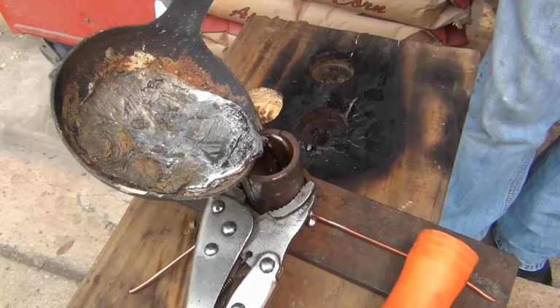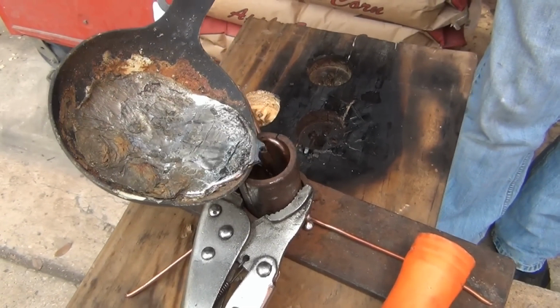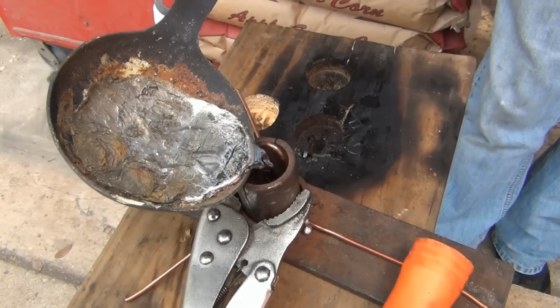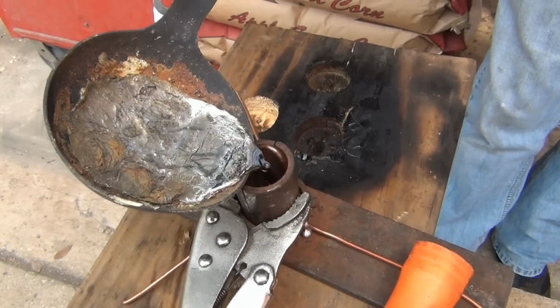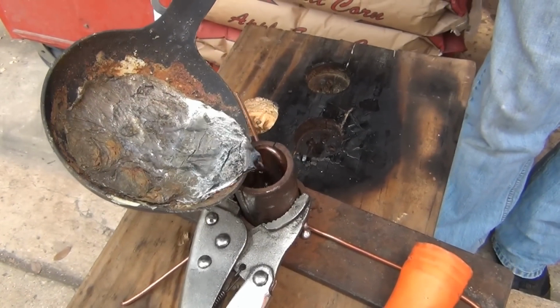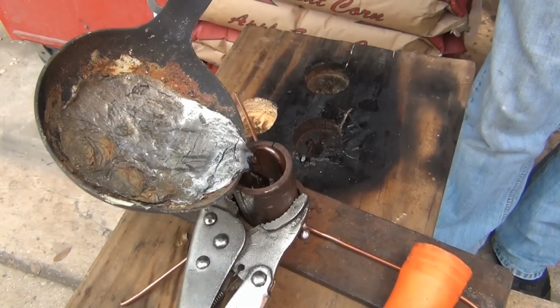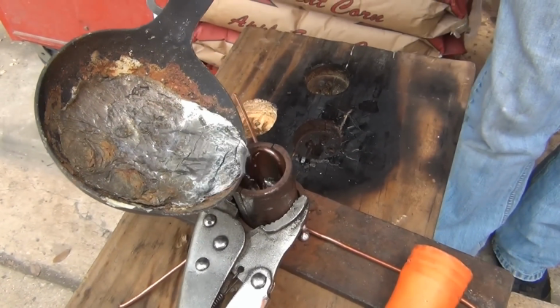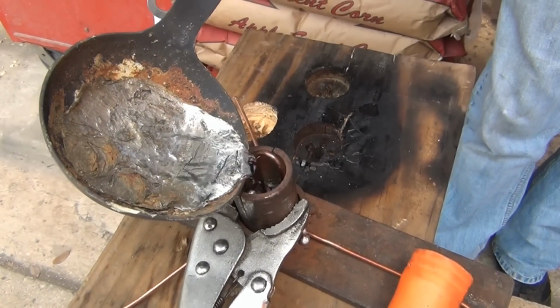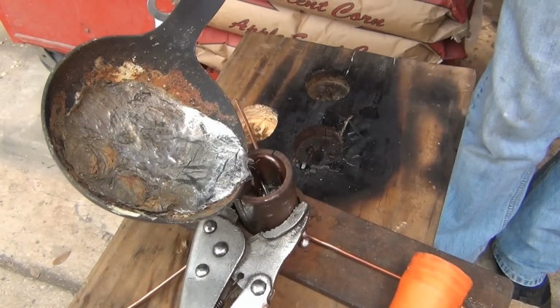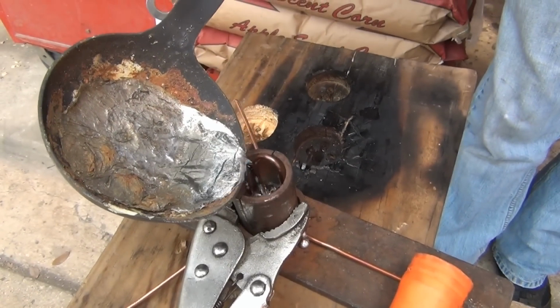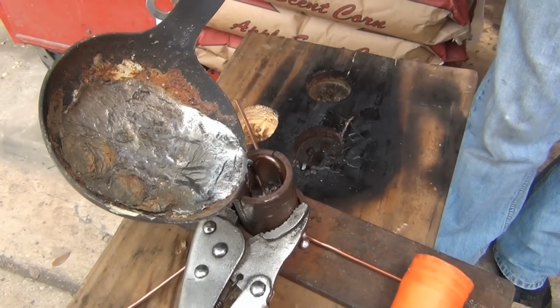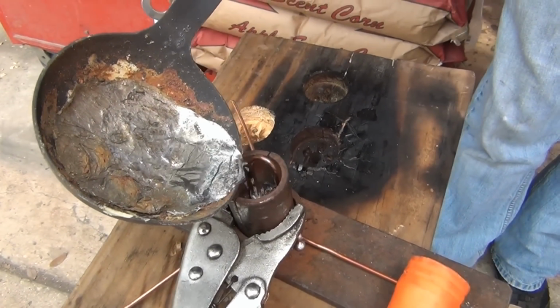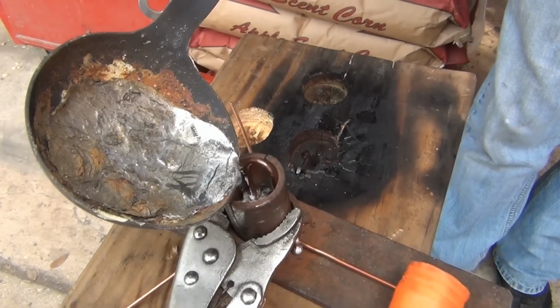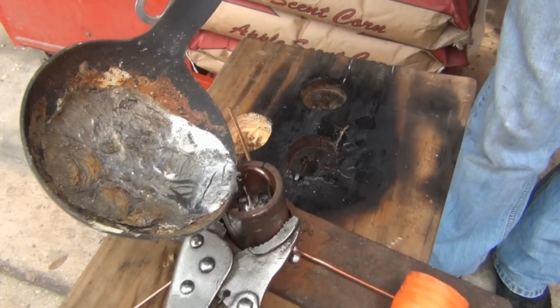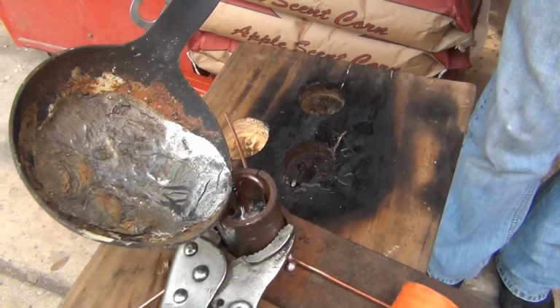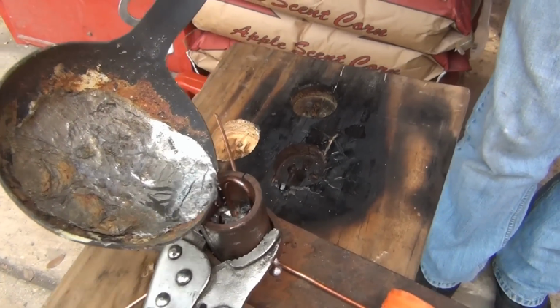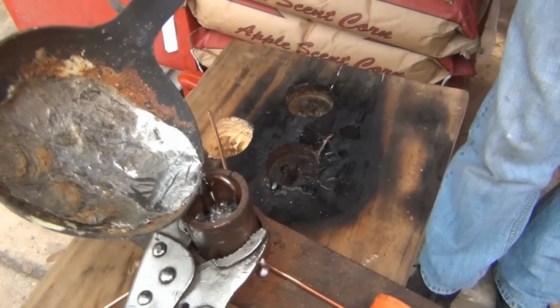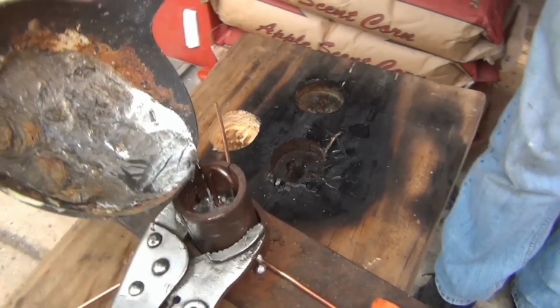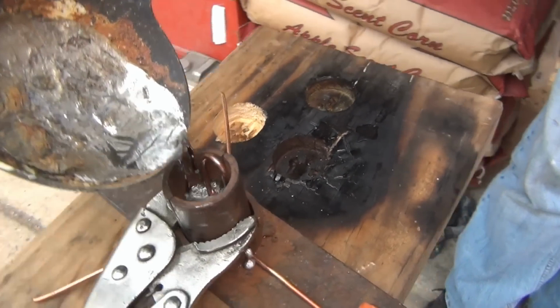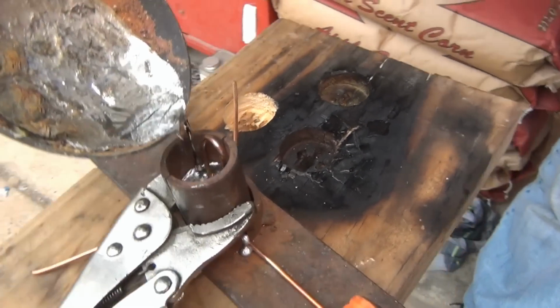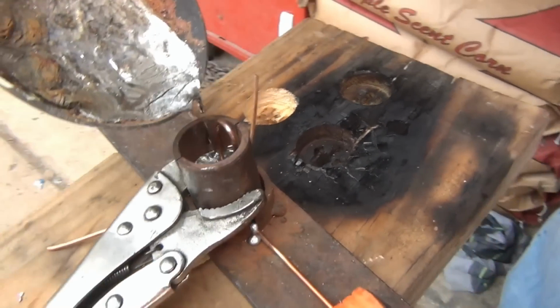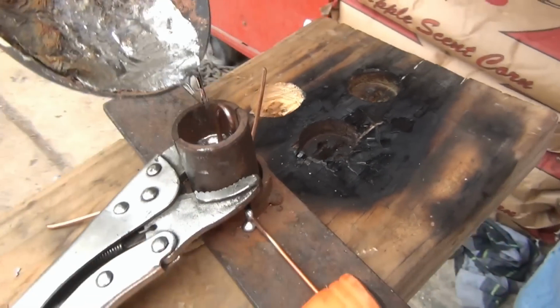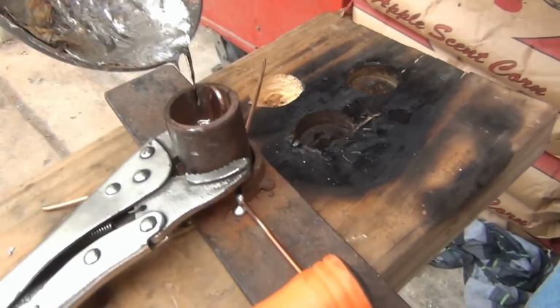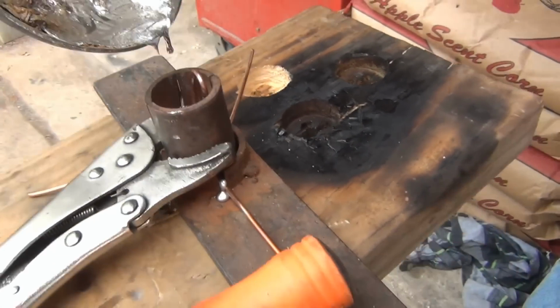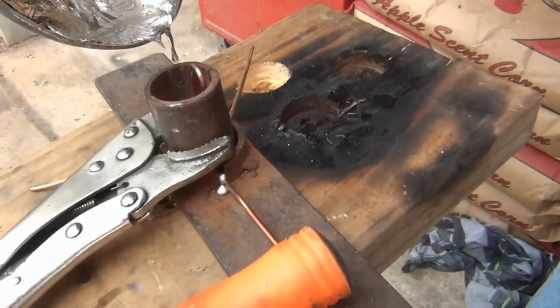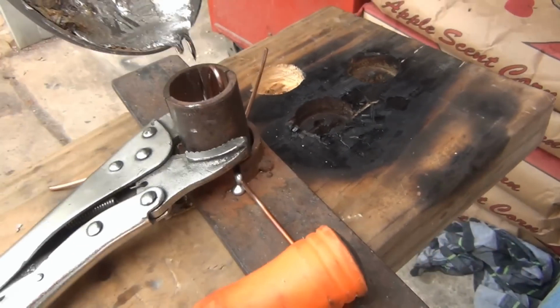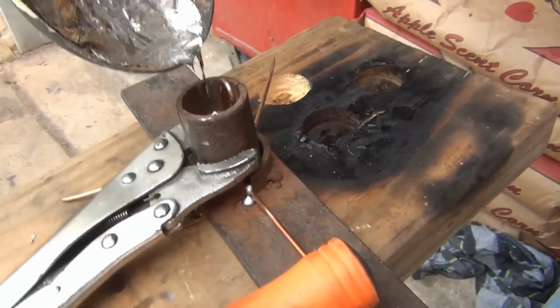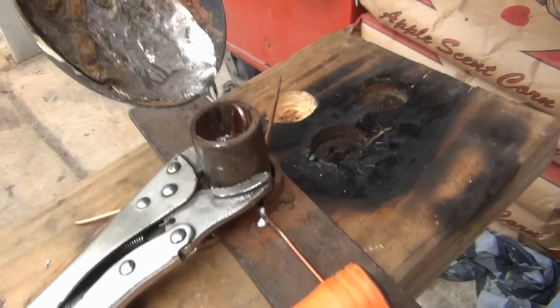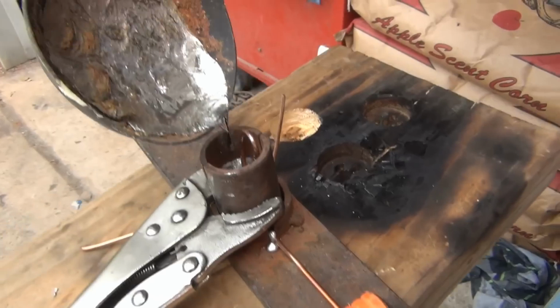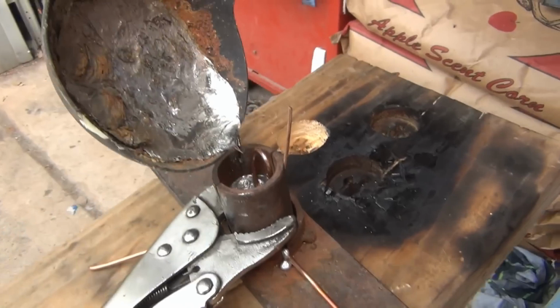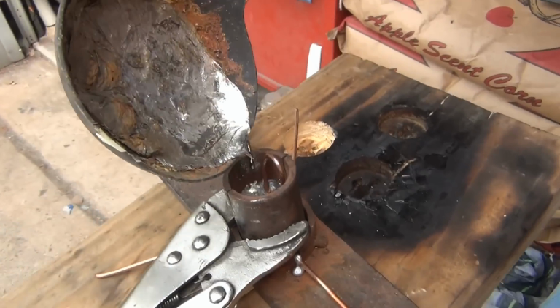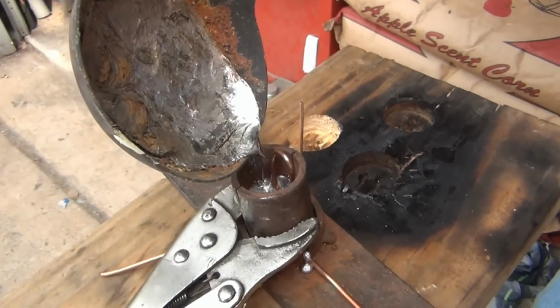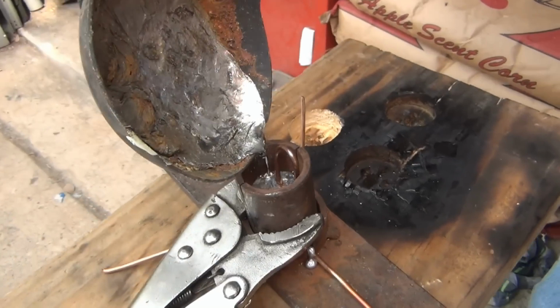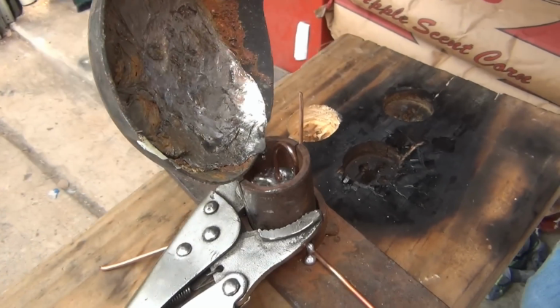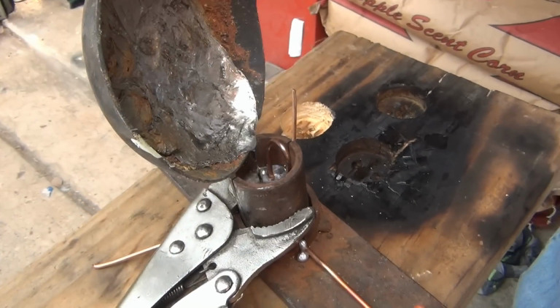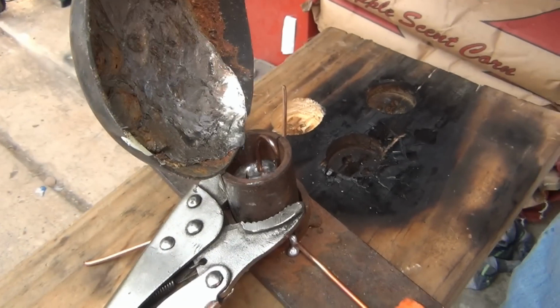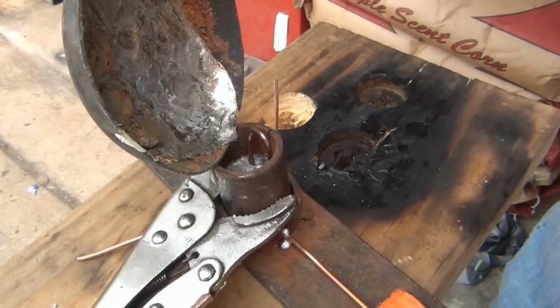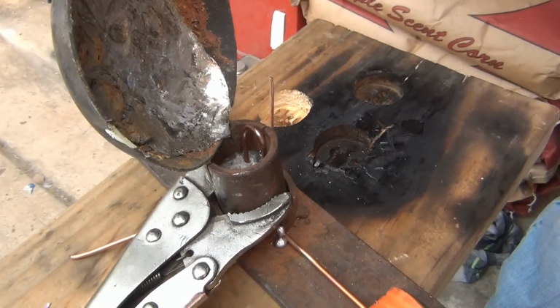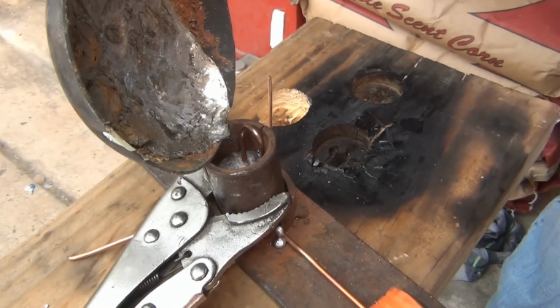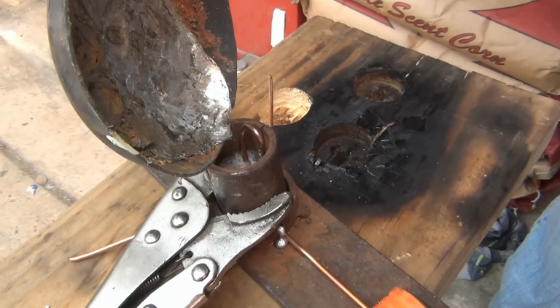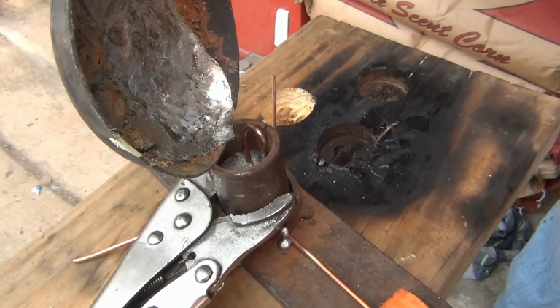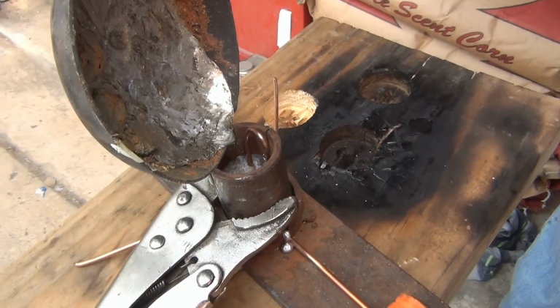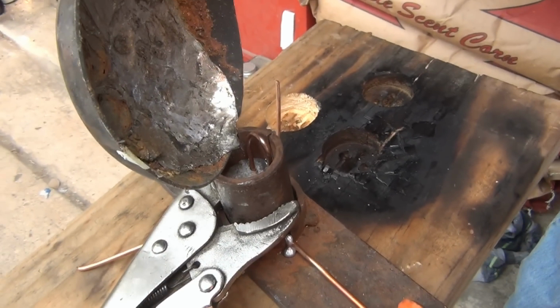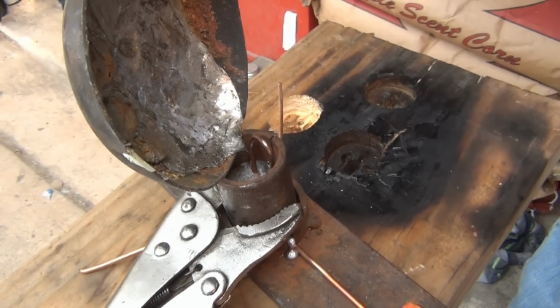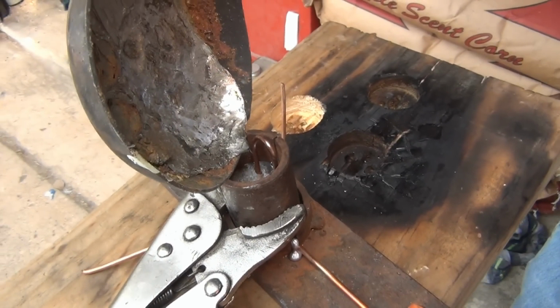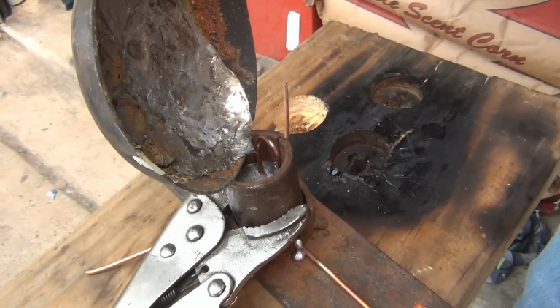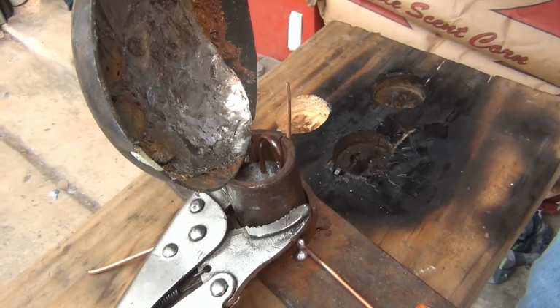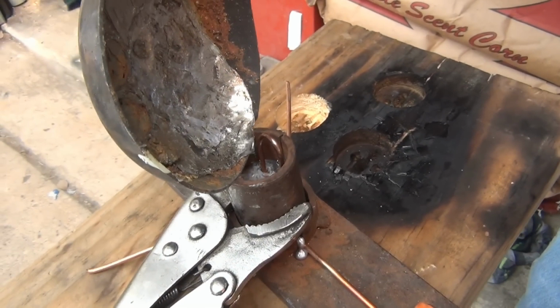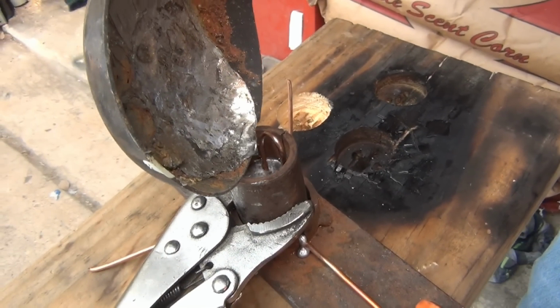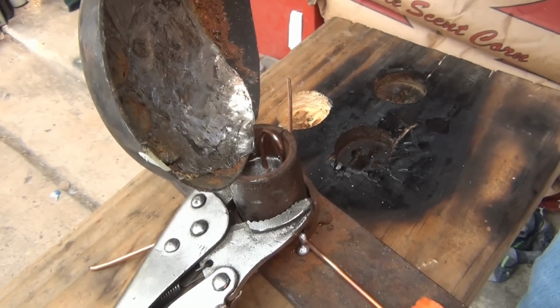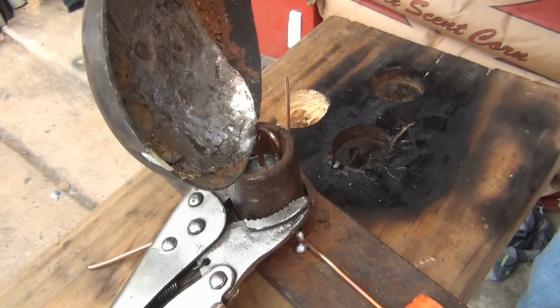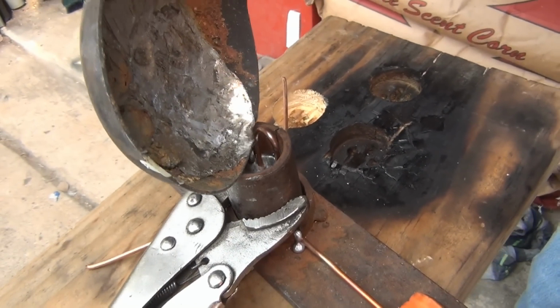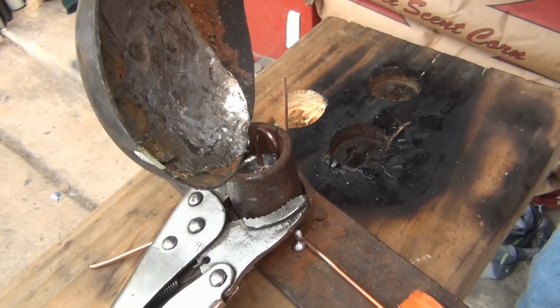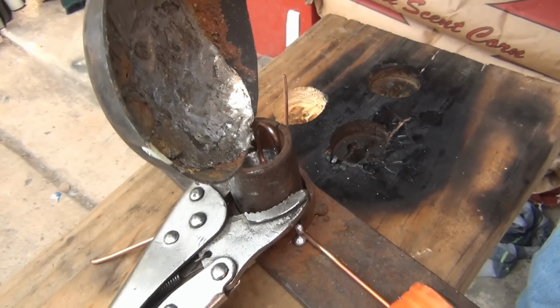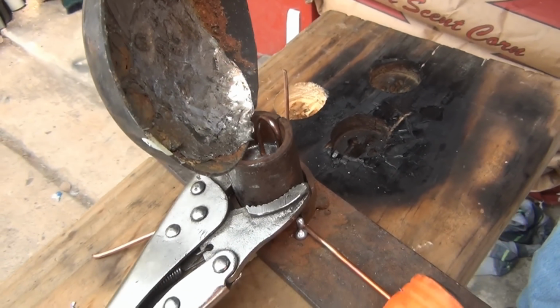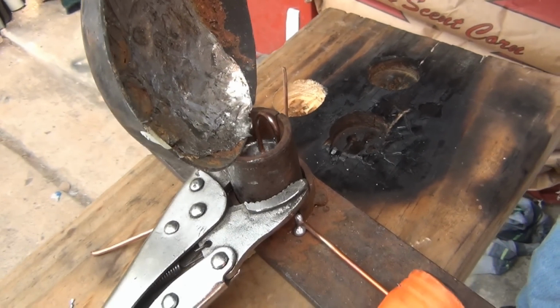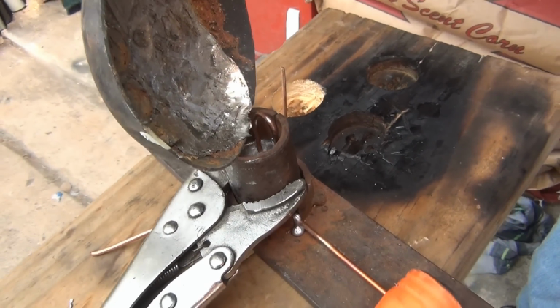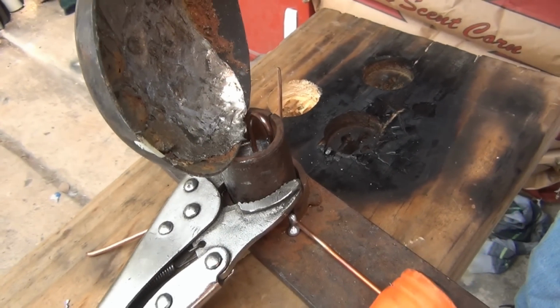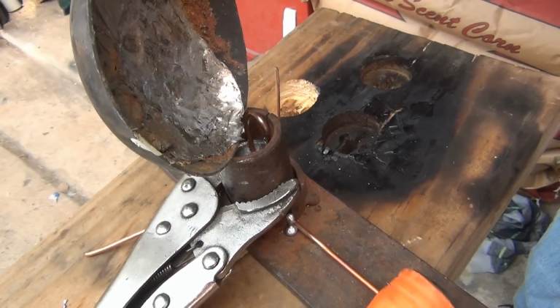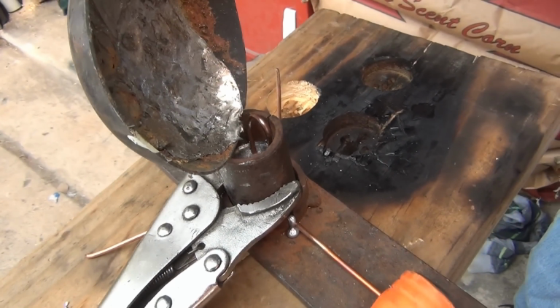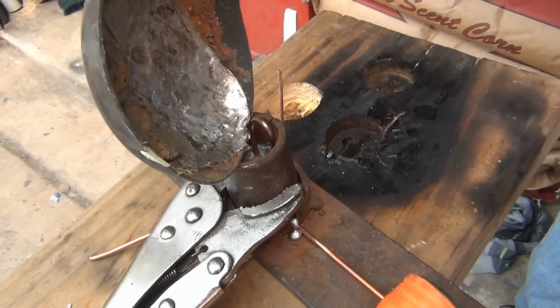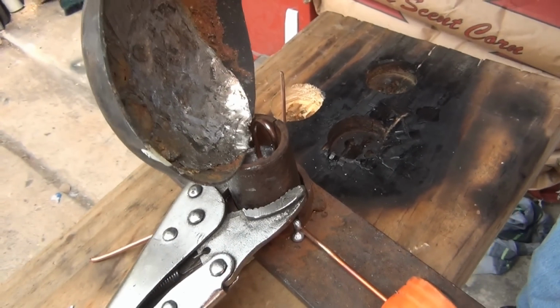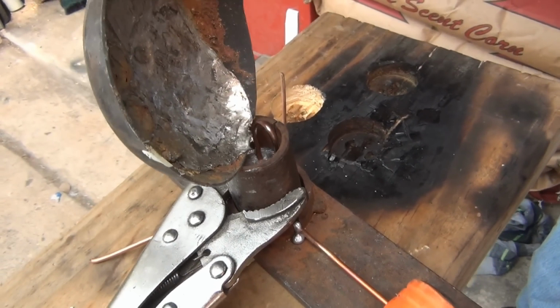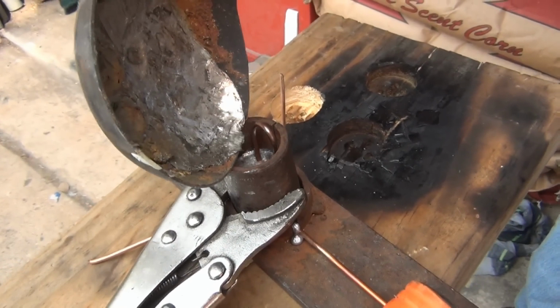It came out a little bit, but it cools pretty fast. That was a fancy mold I welded up, and it works great. It really does.